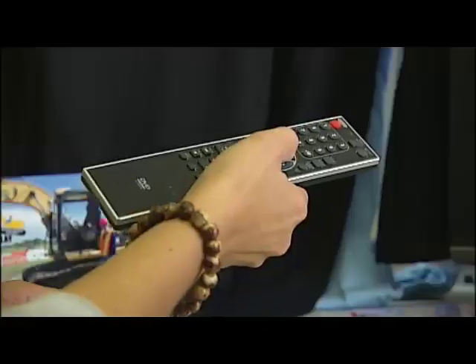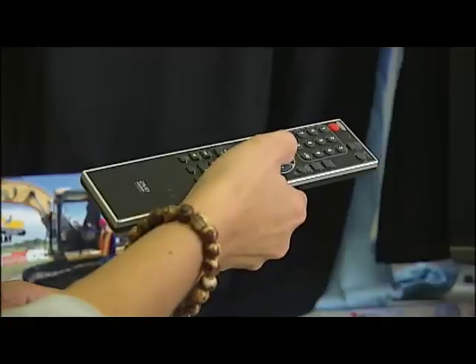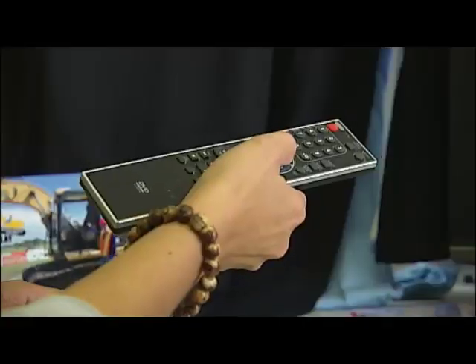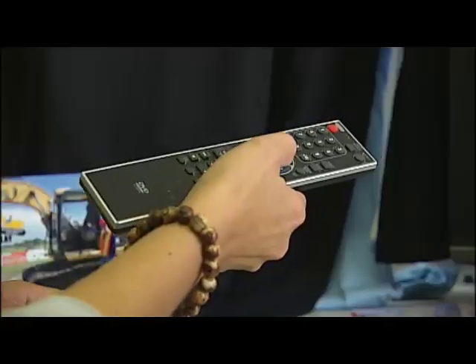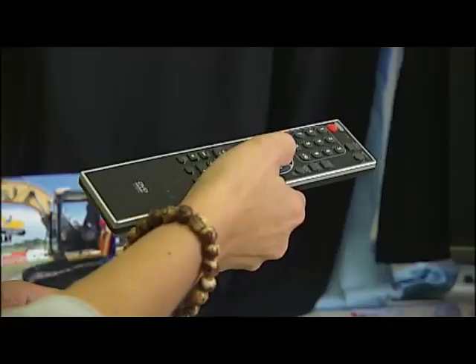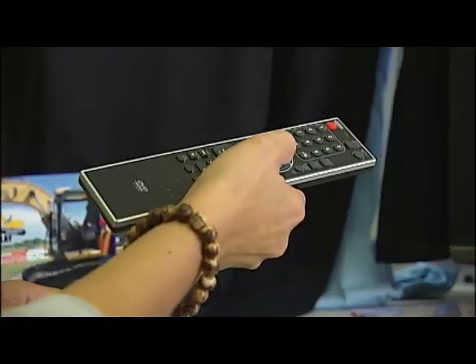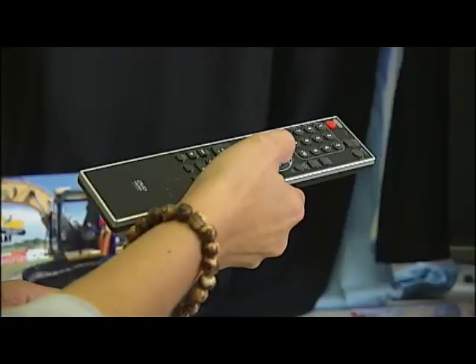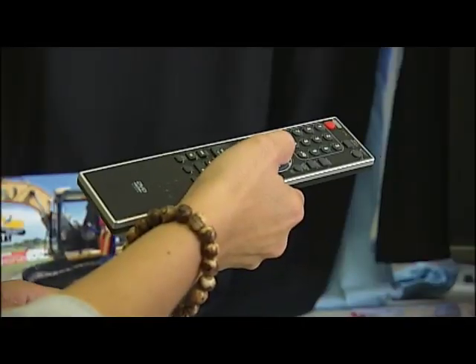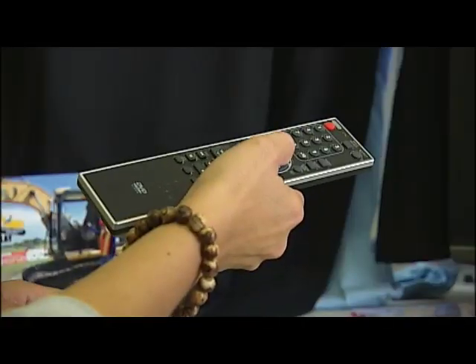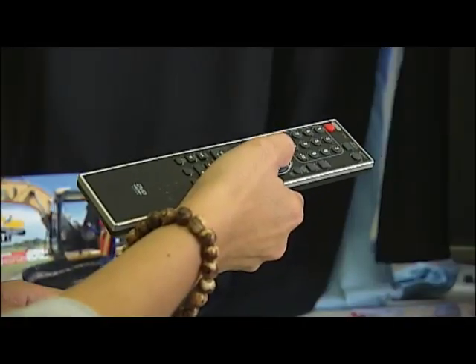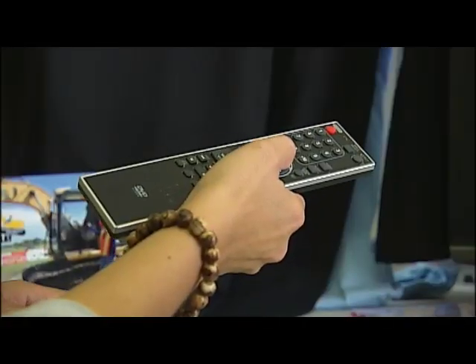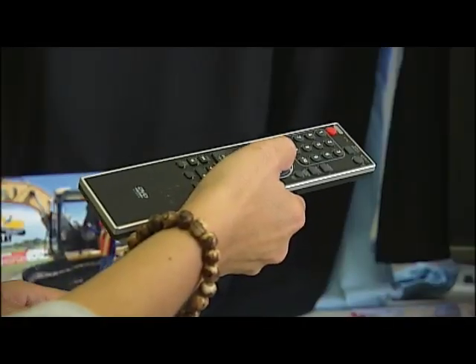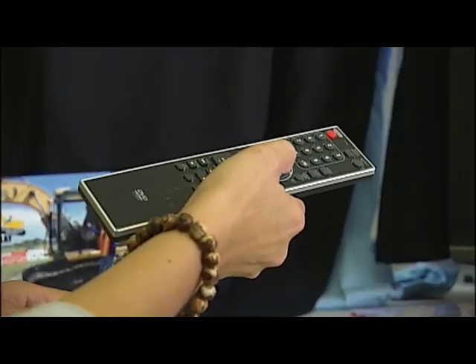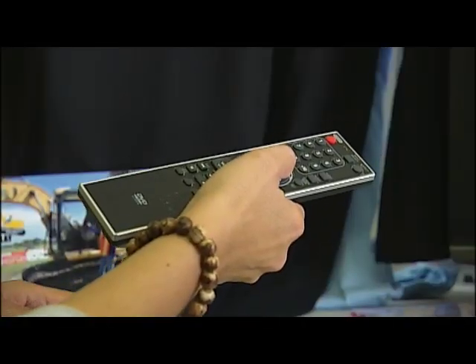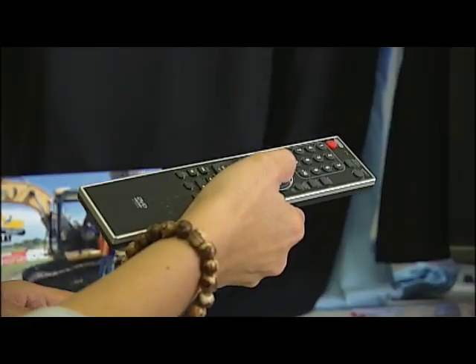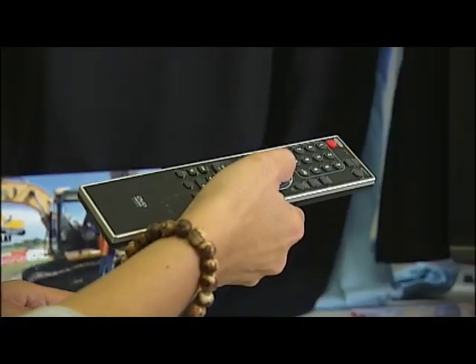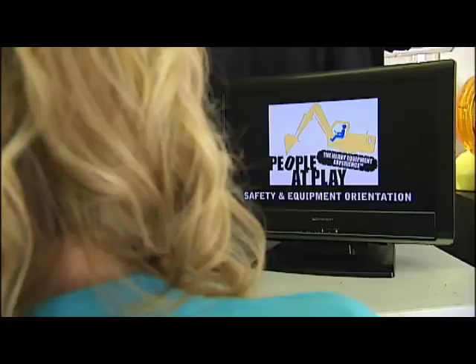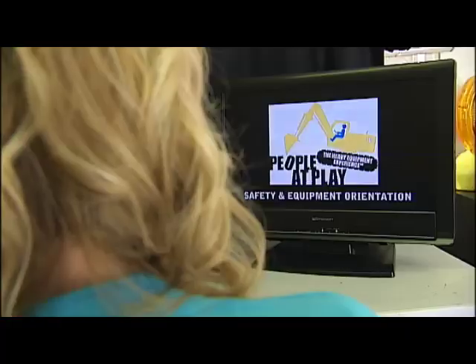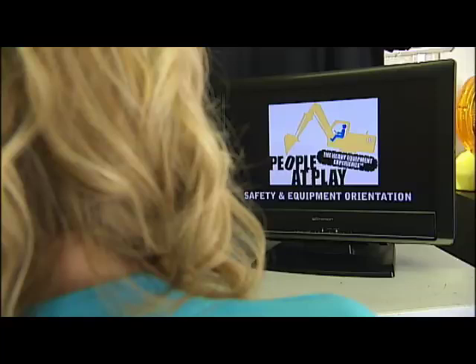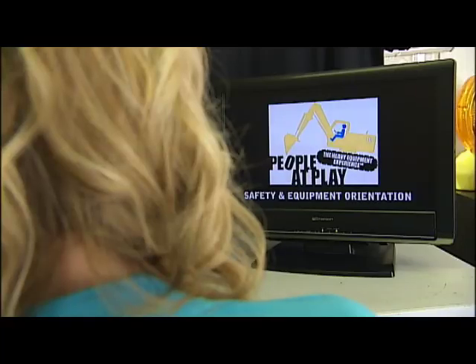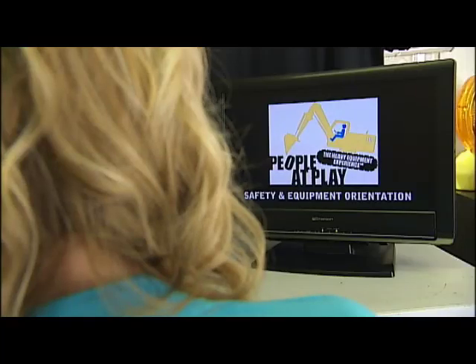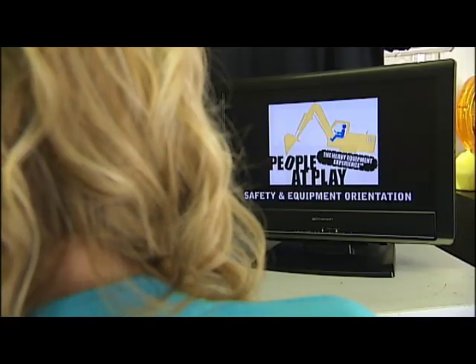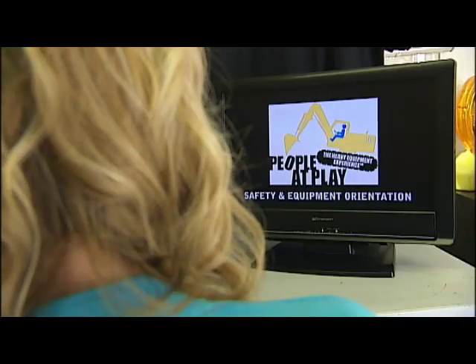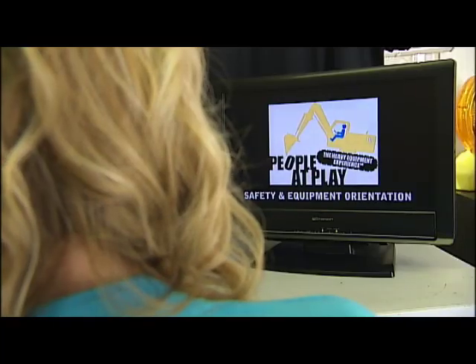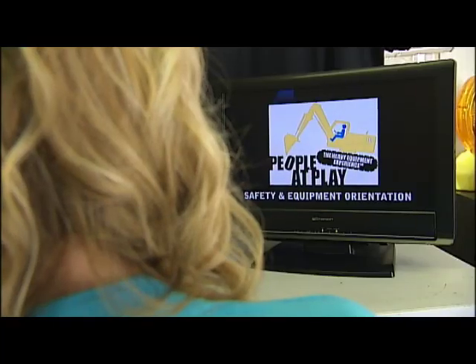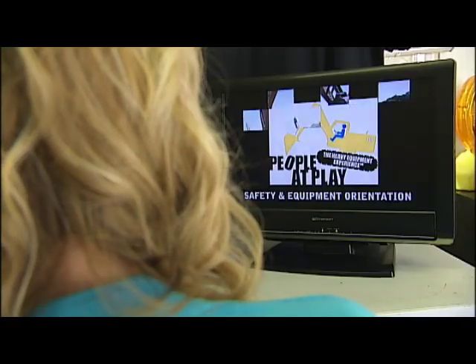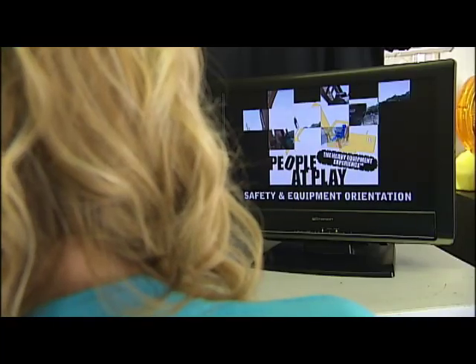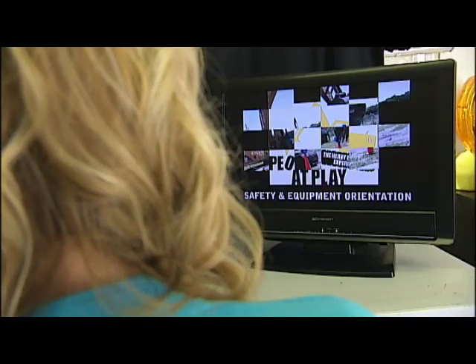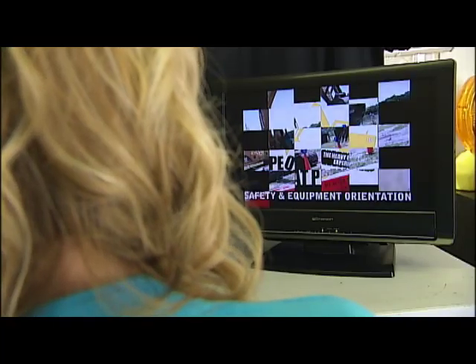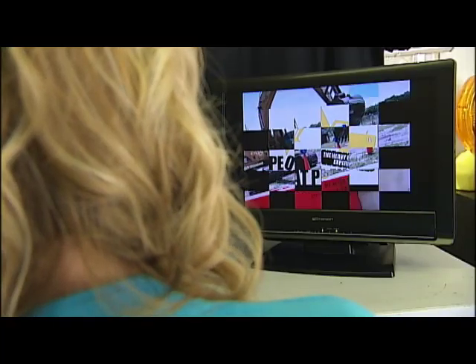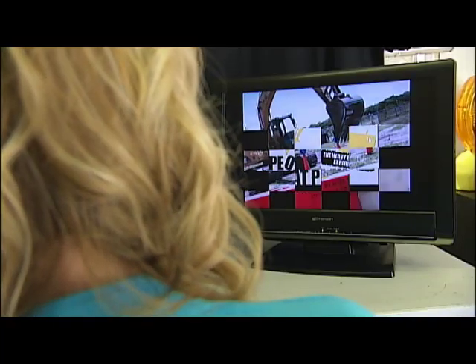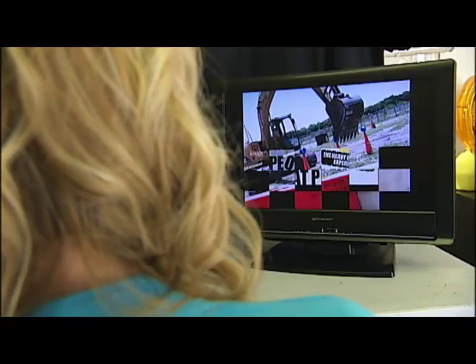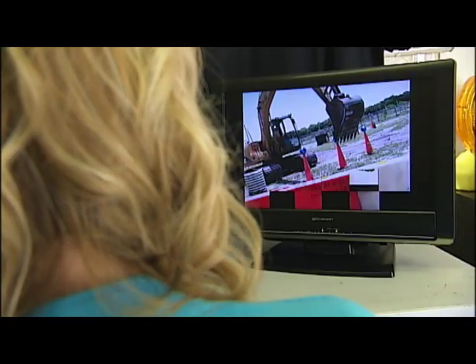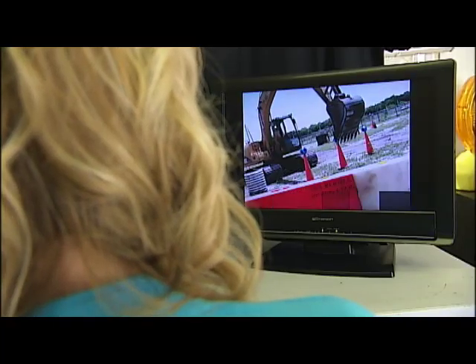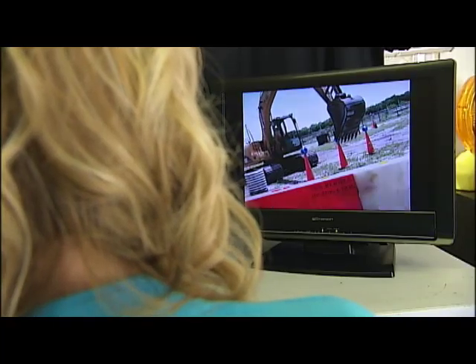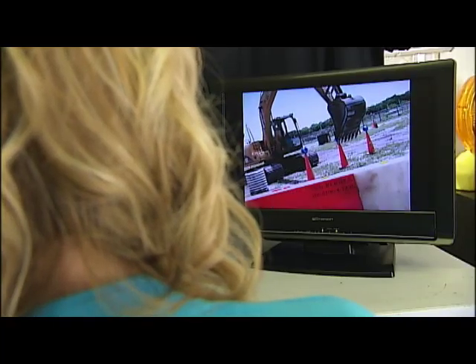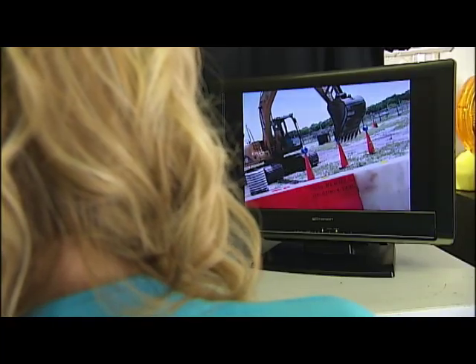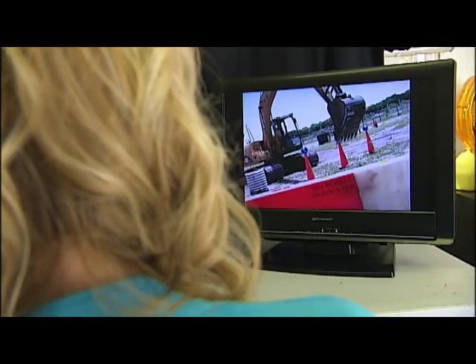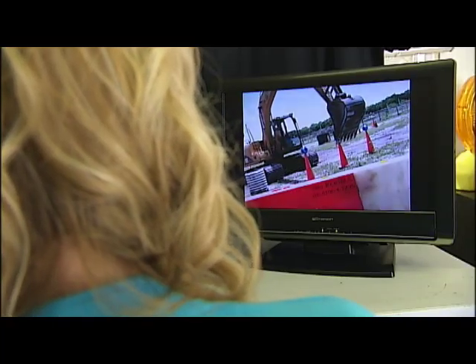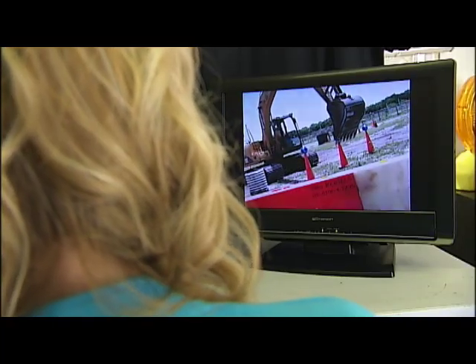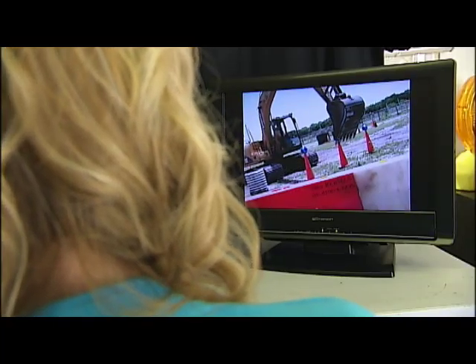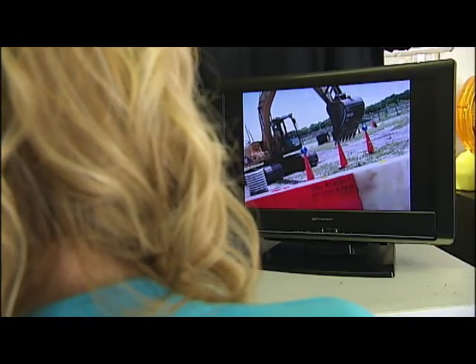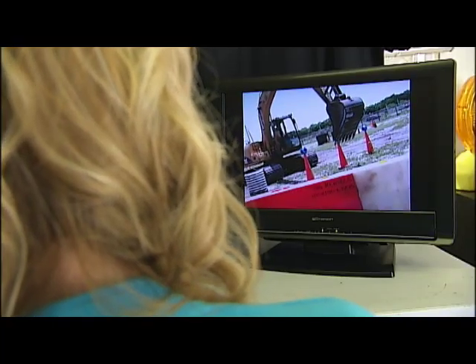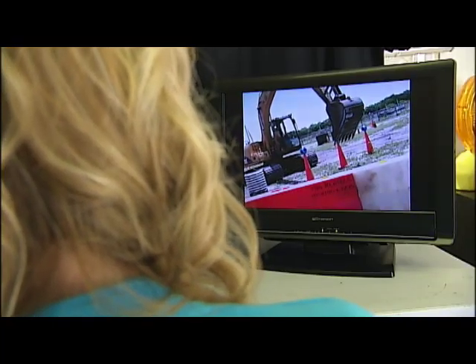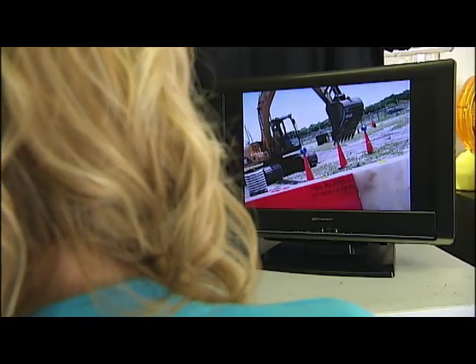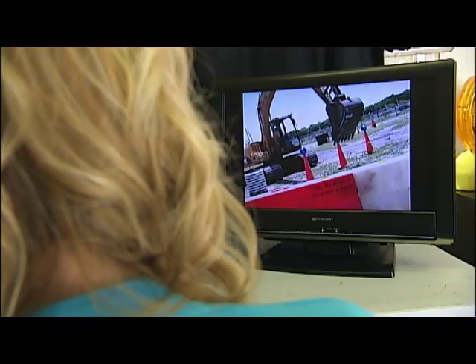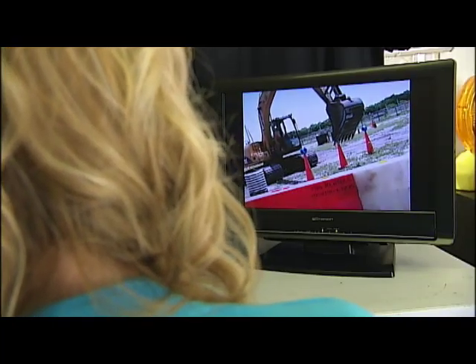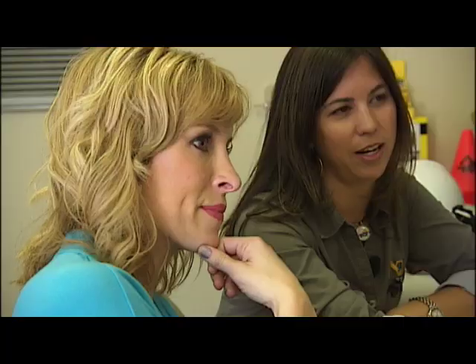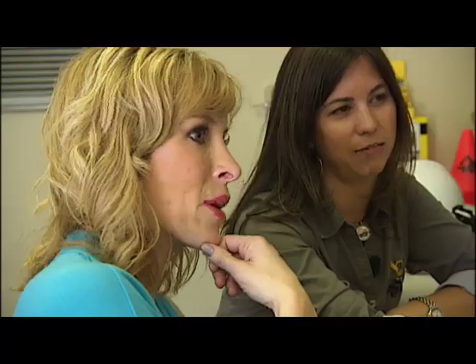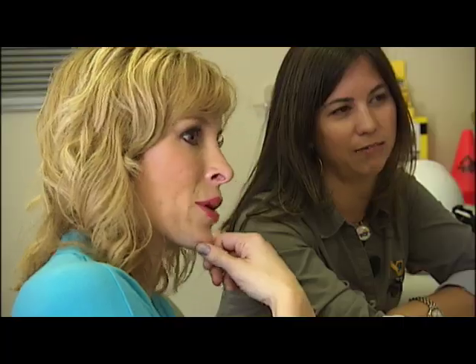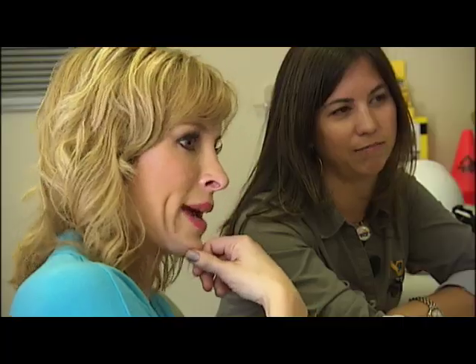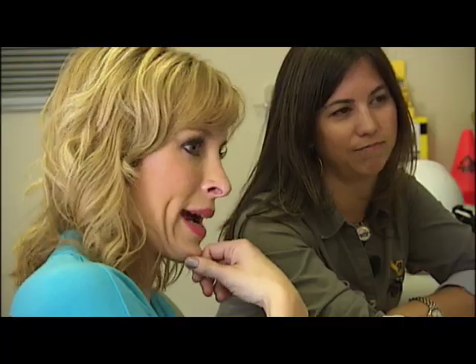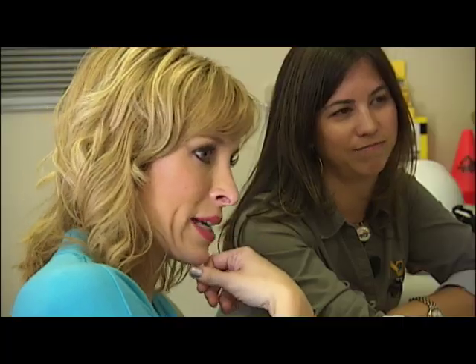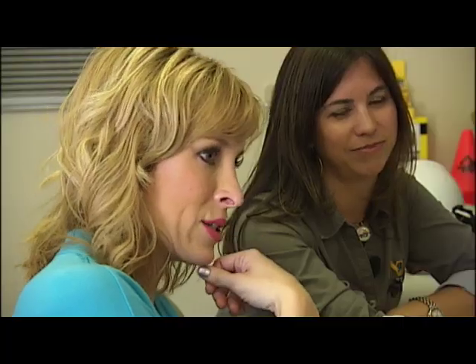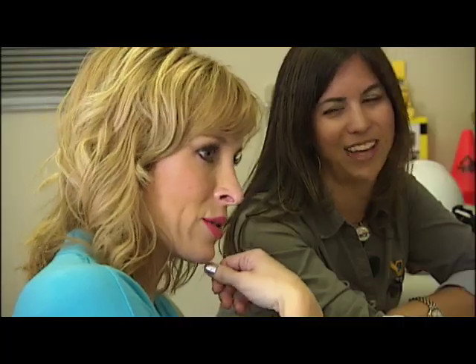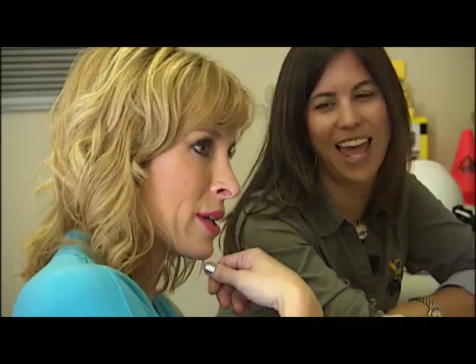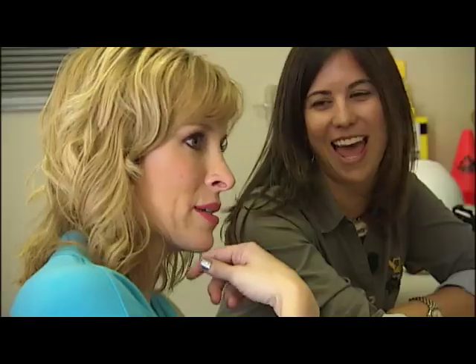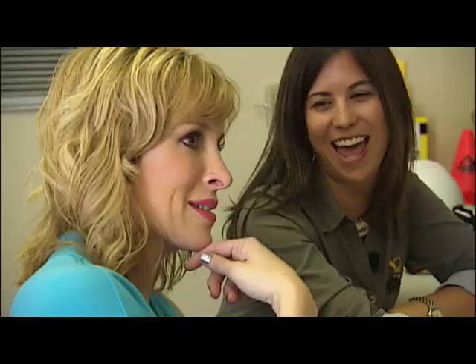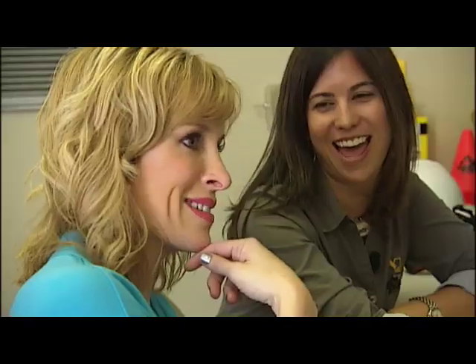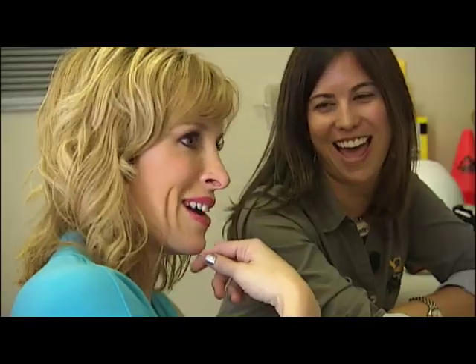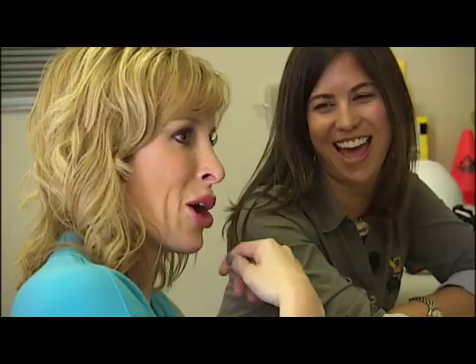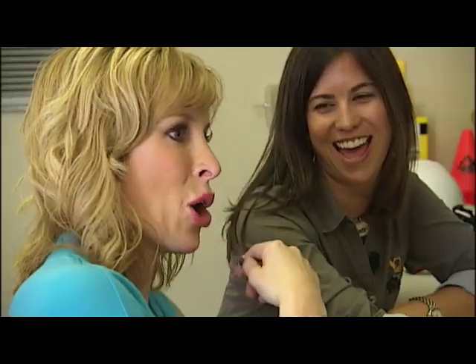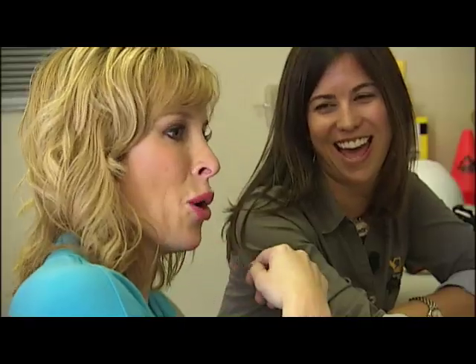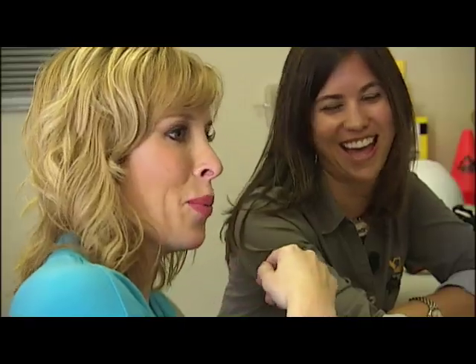But before you start playing in the dirt, you have to watch a safety video that covers the basics. Okay, I can do this. I hope.